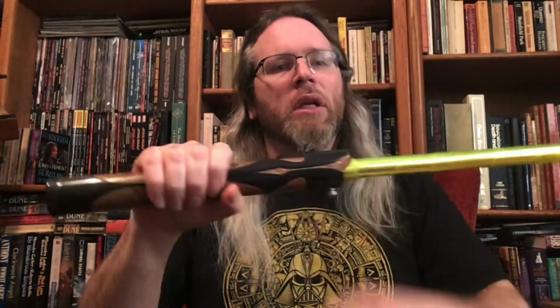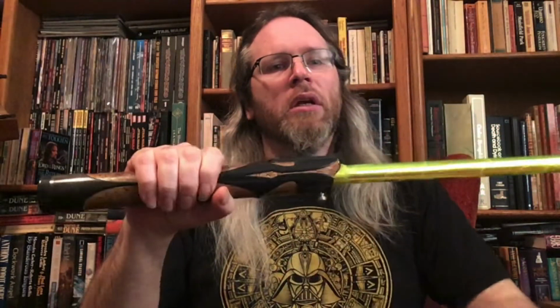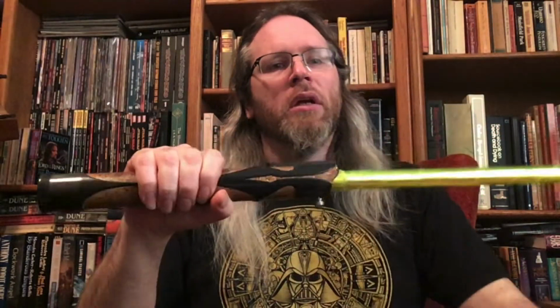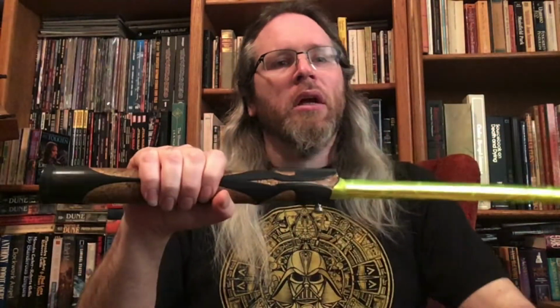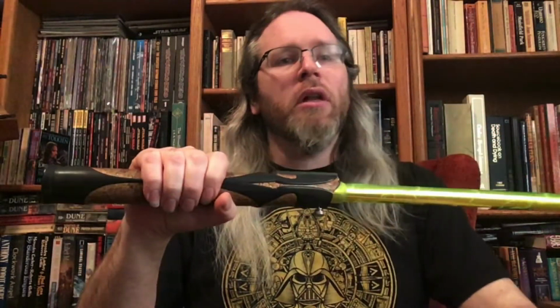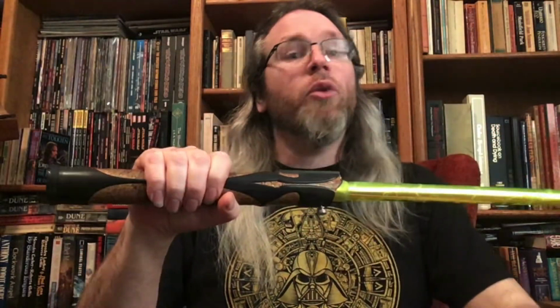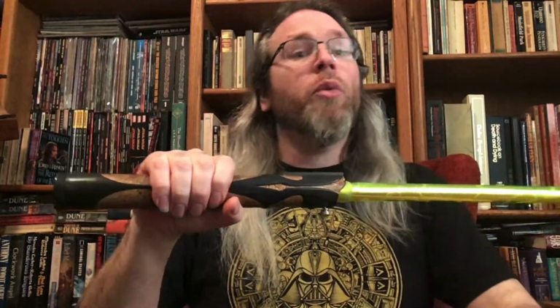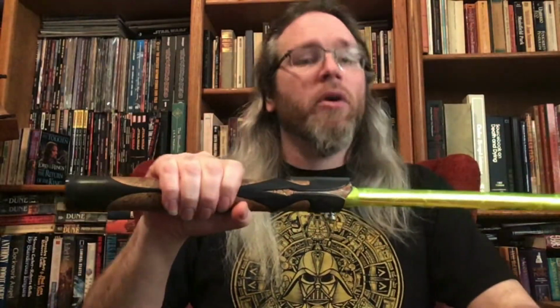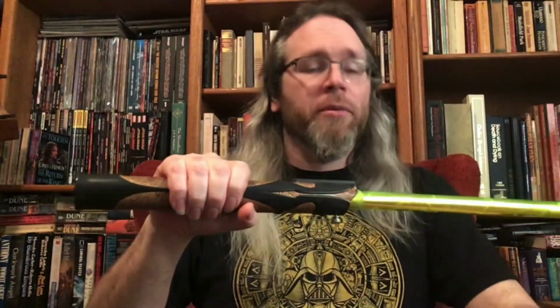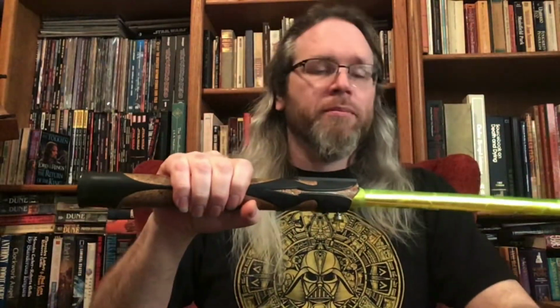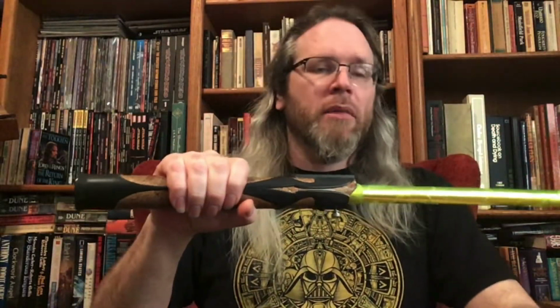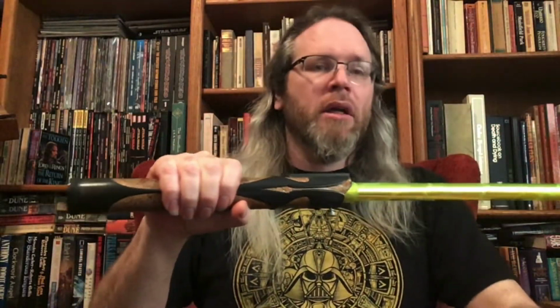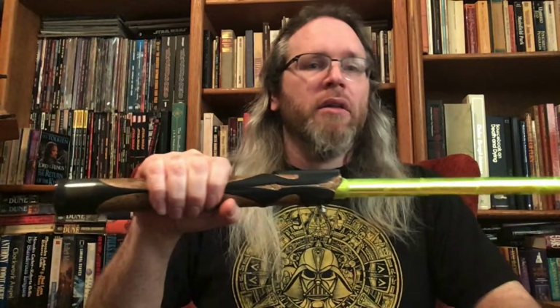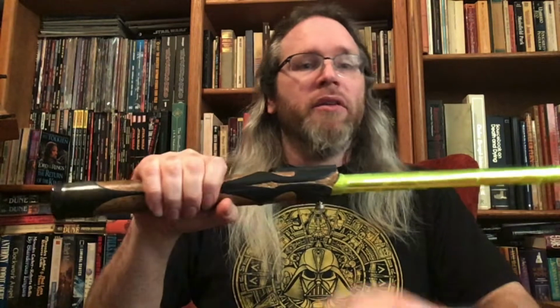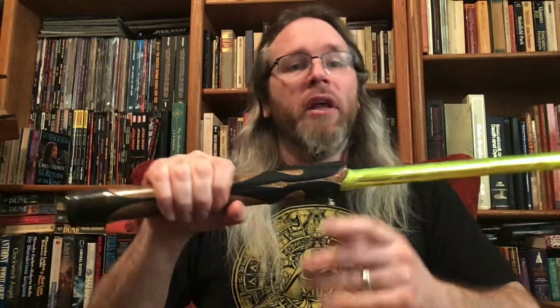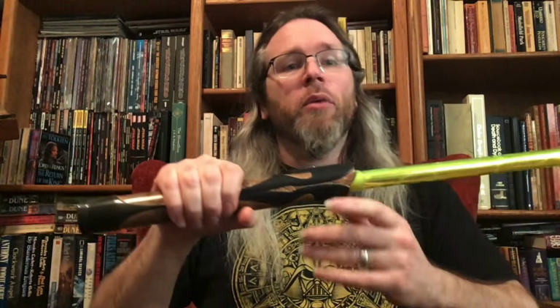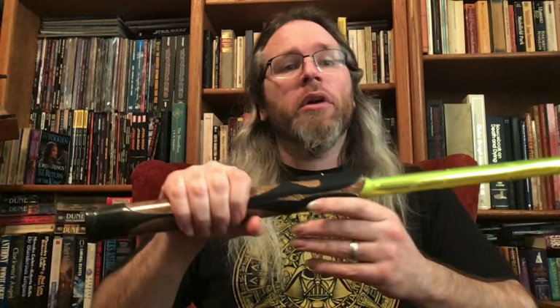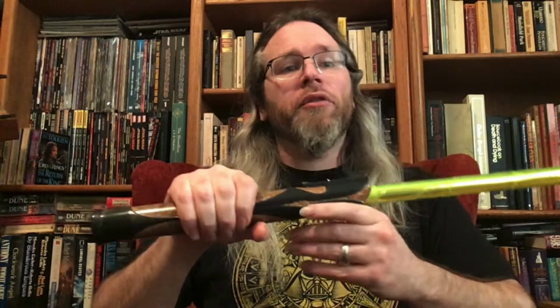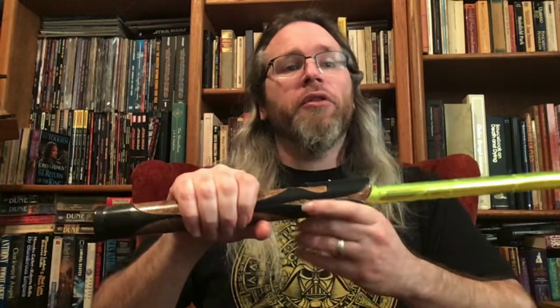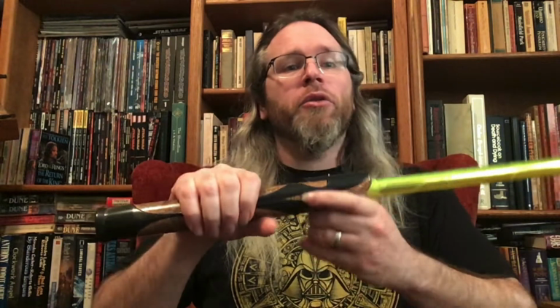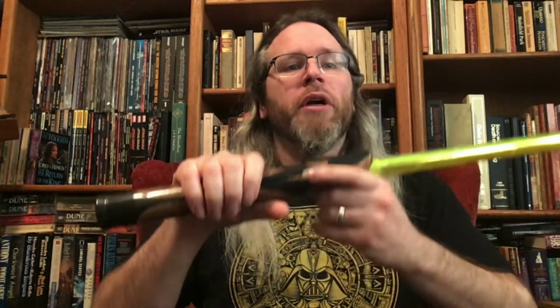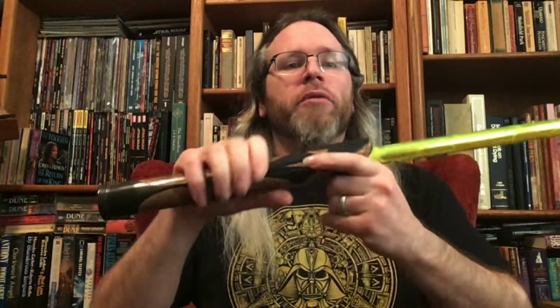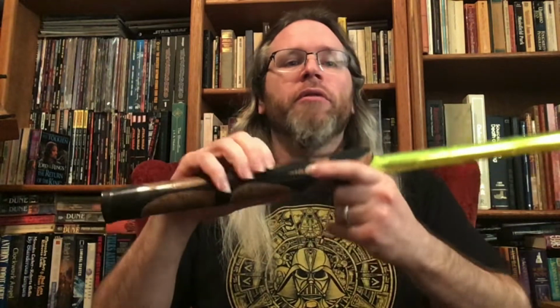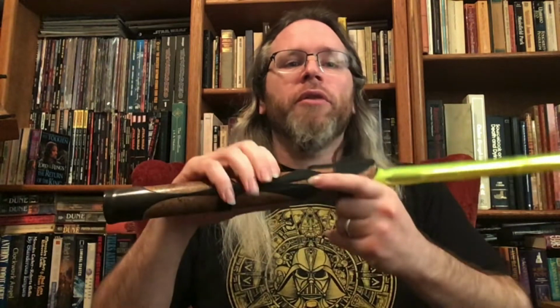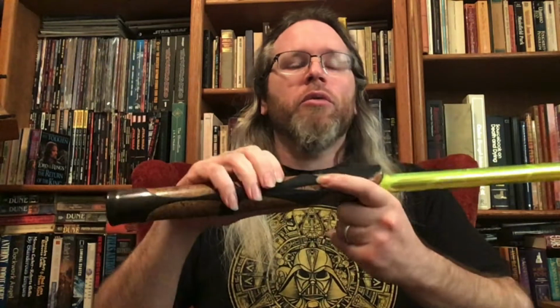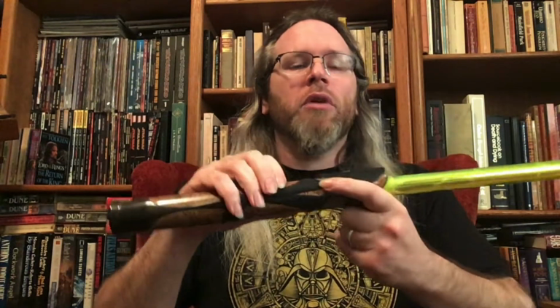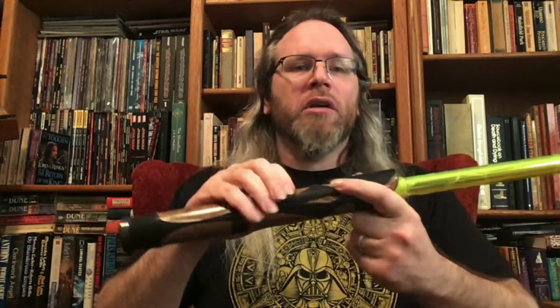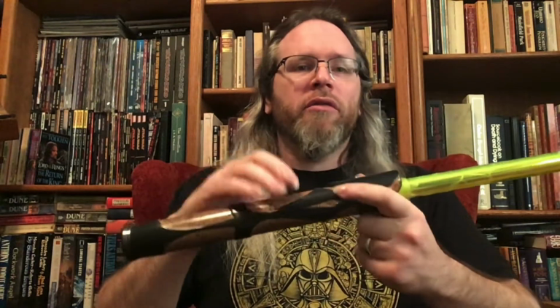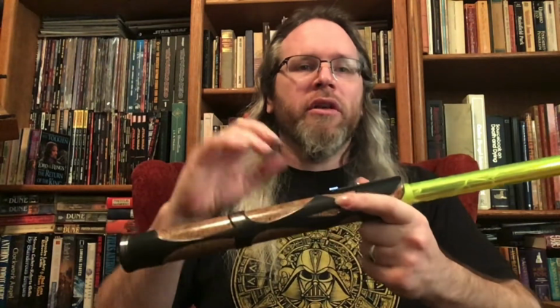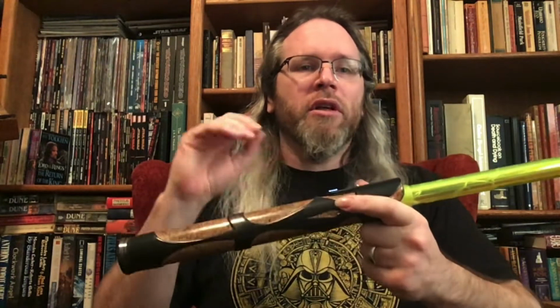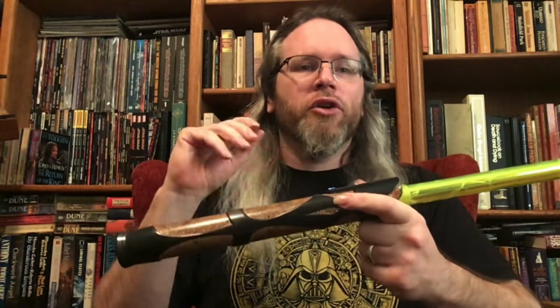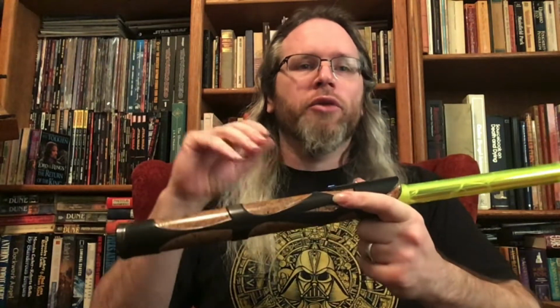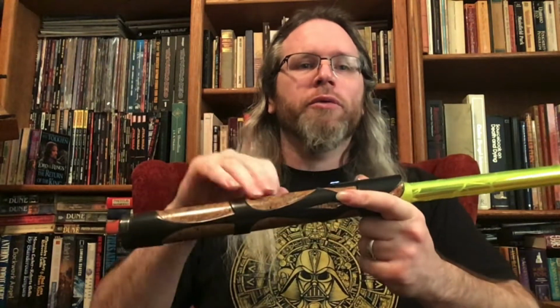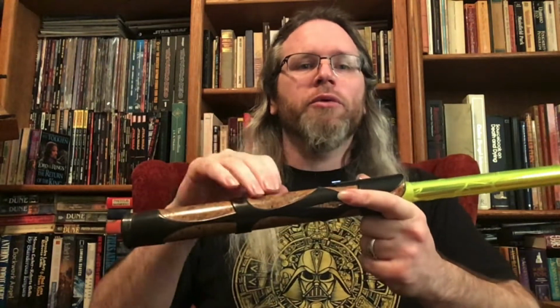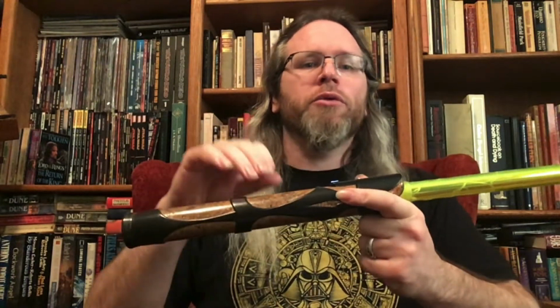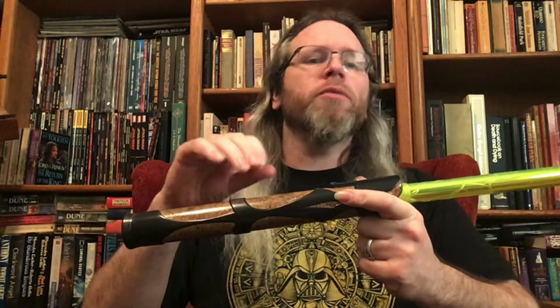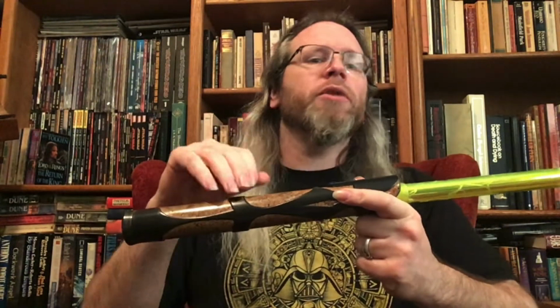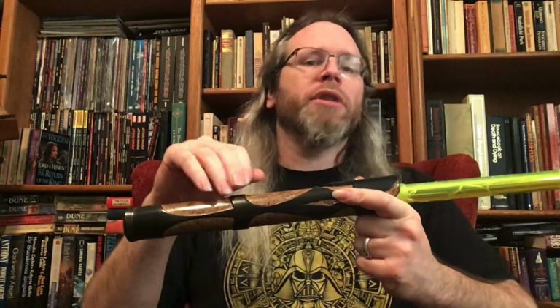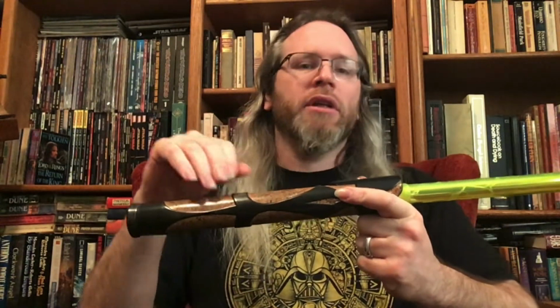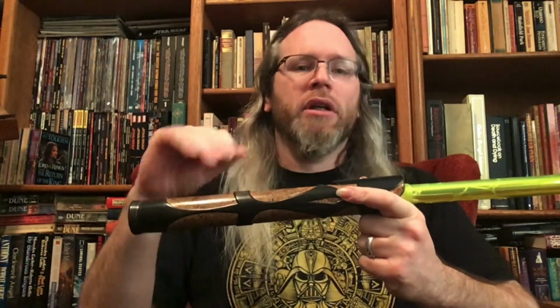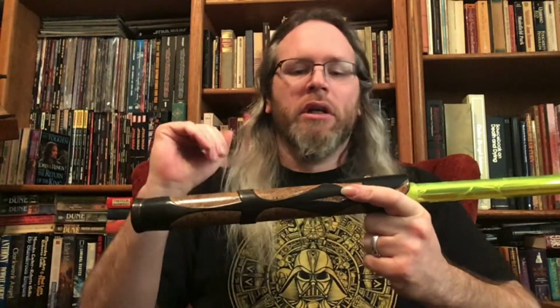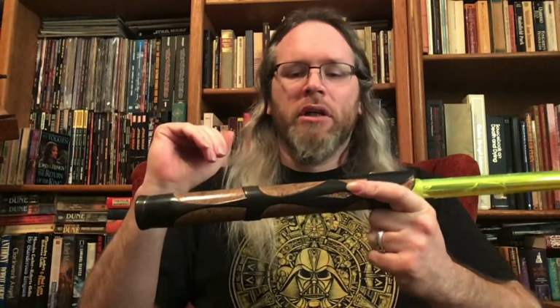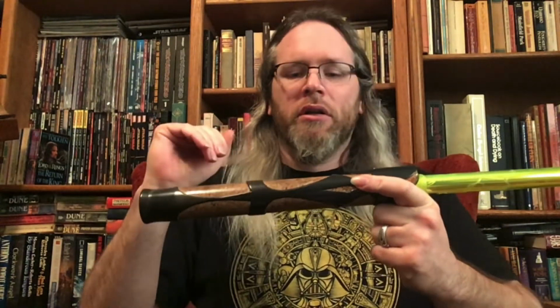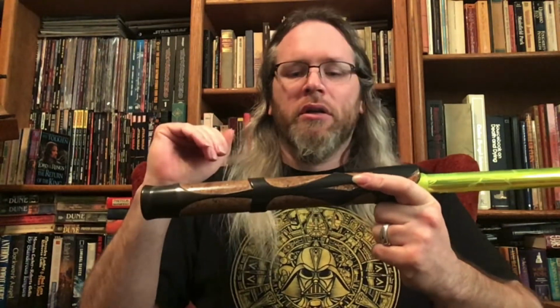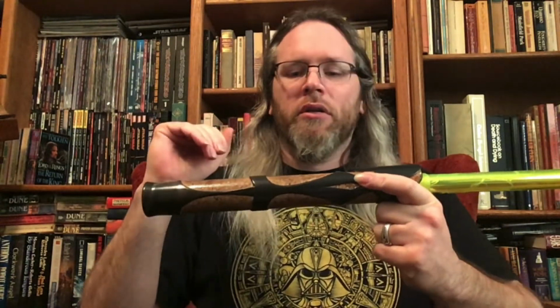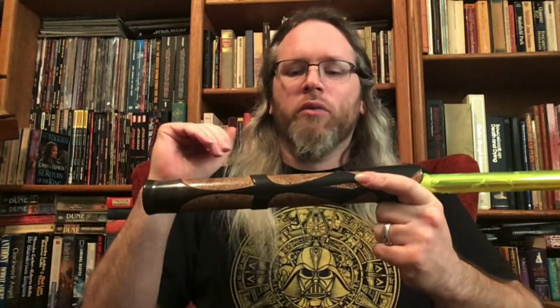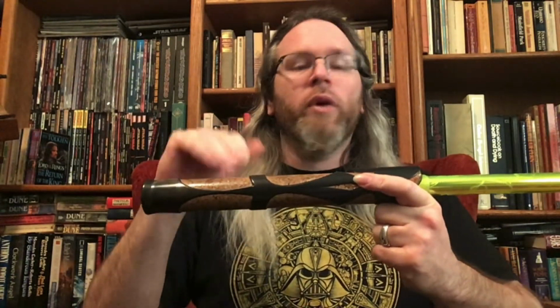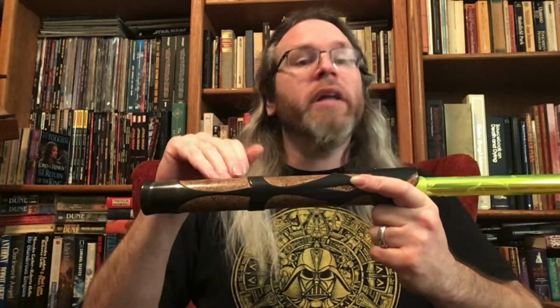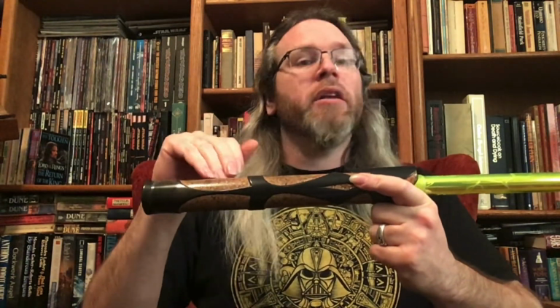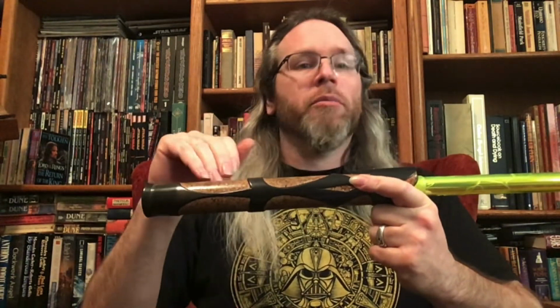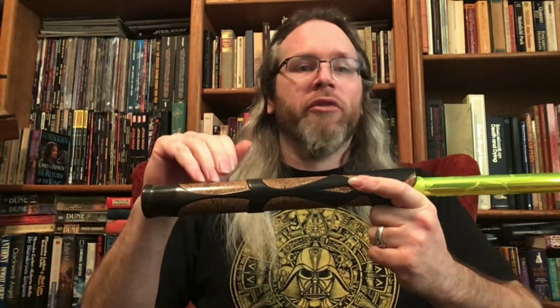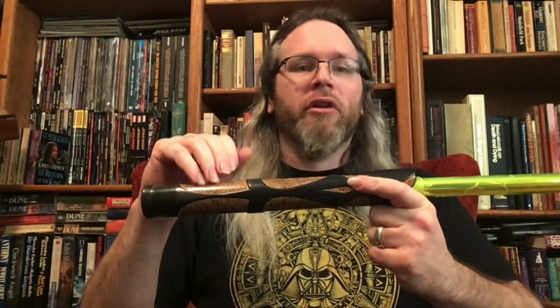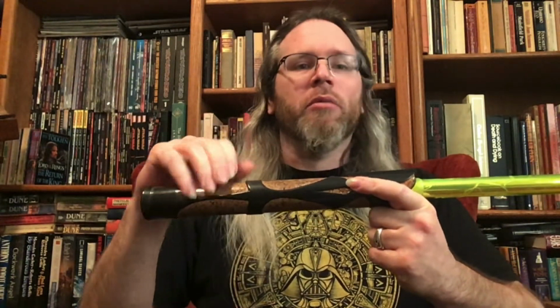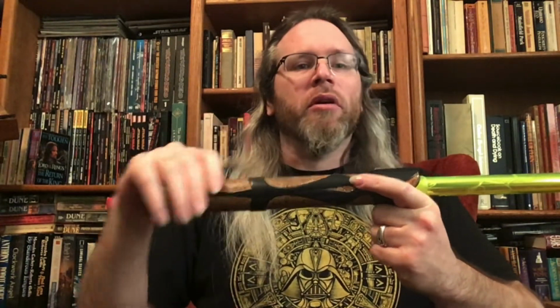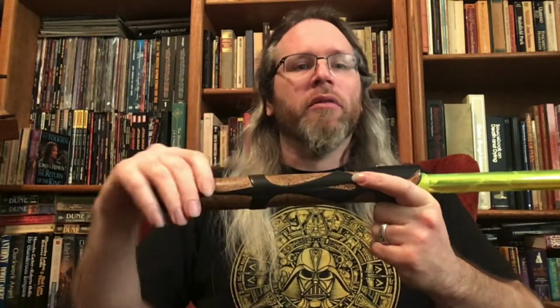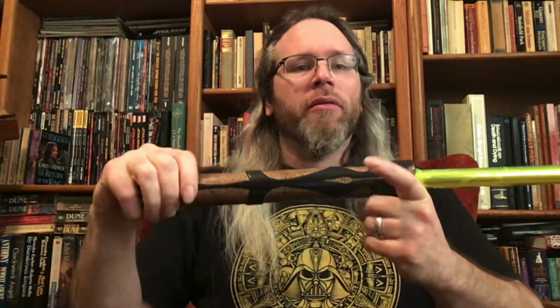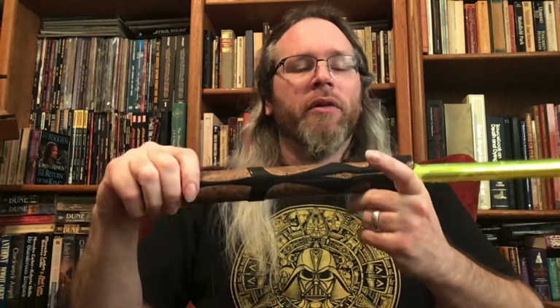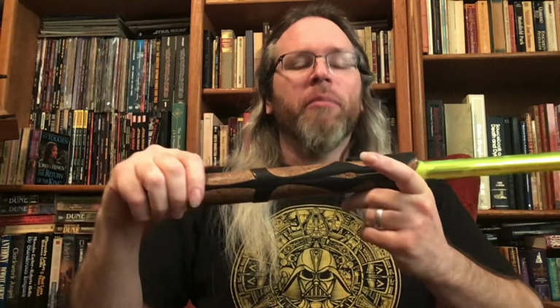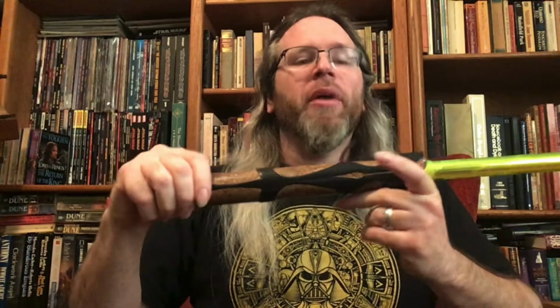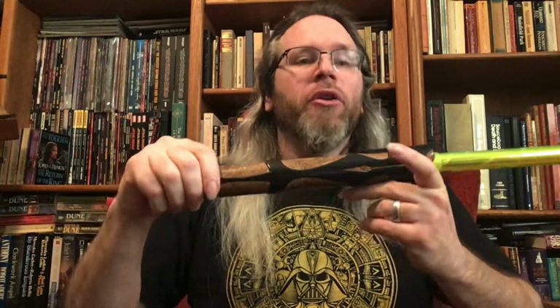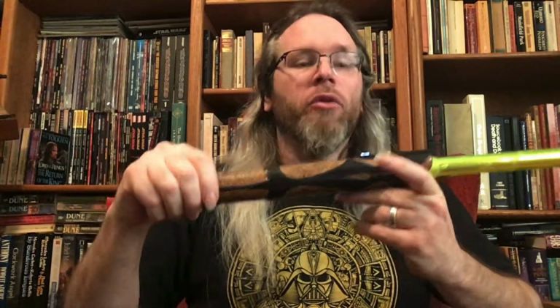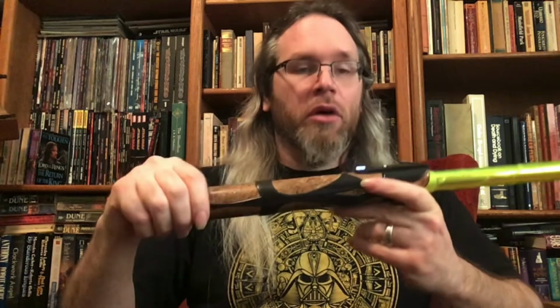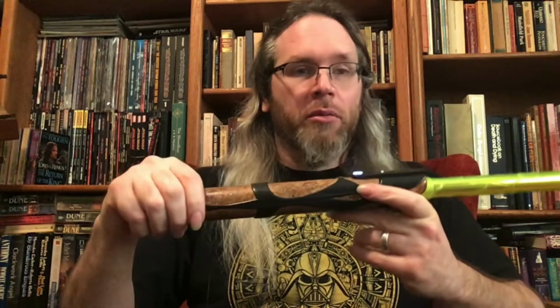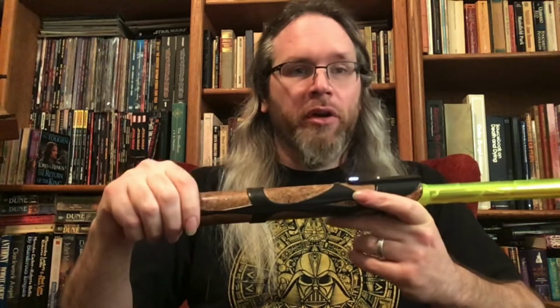Hello and welcome. Today I wanted to do a review of the Kuruku Wood Radium Saber from Bendu Armory.